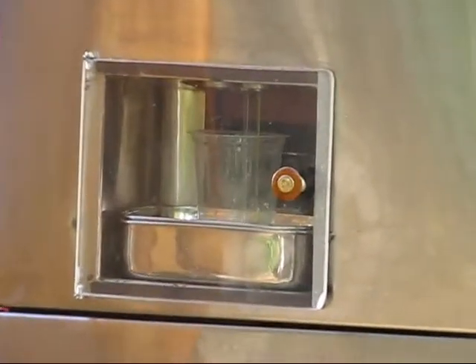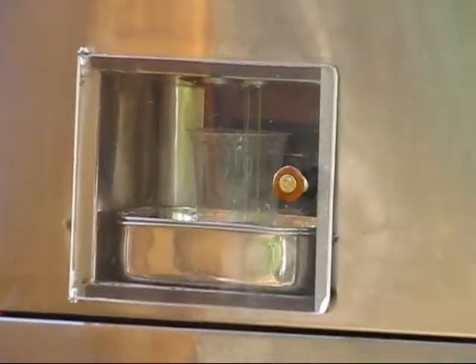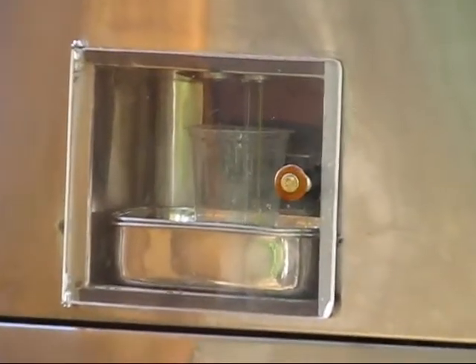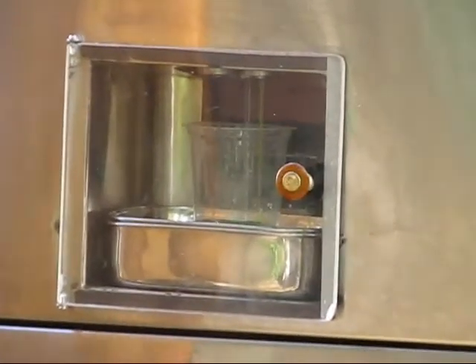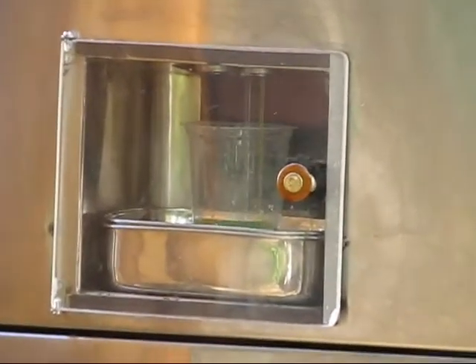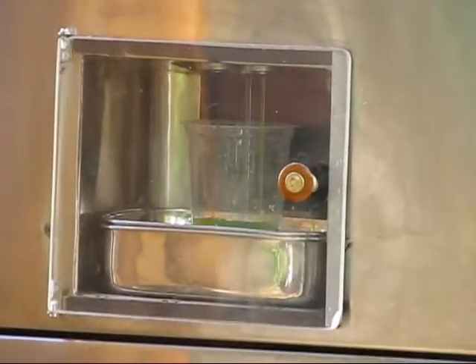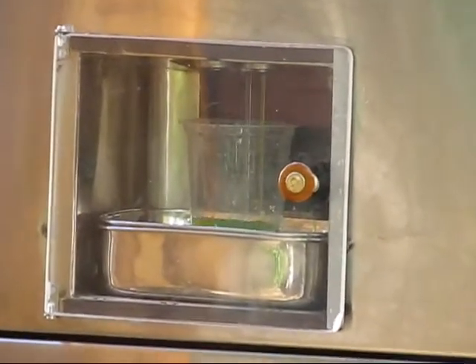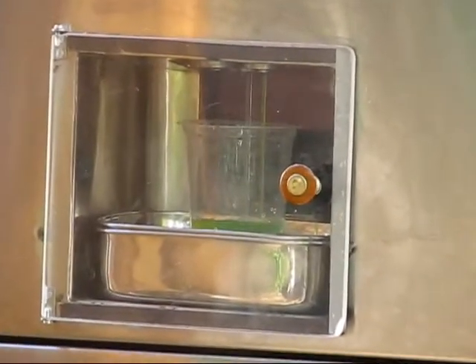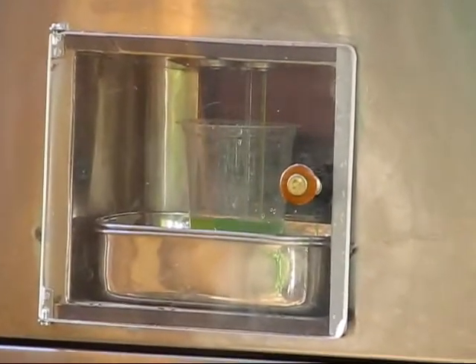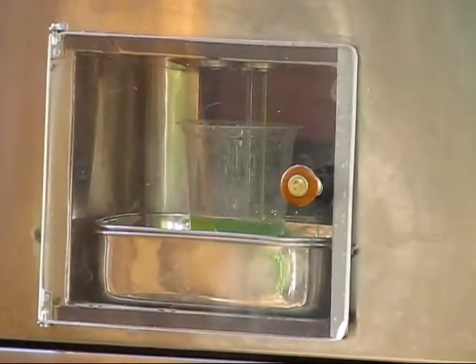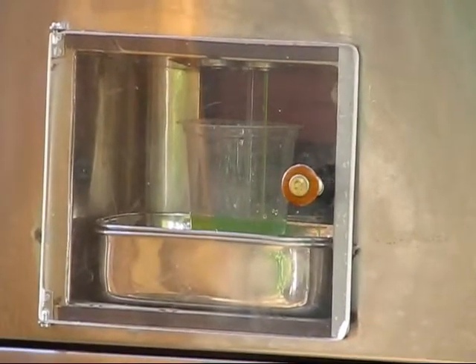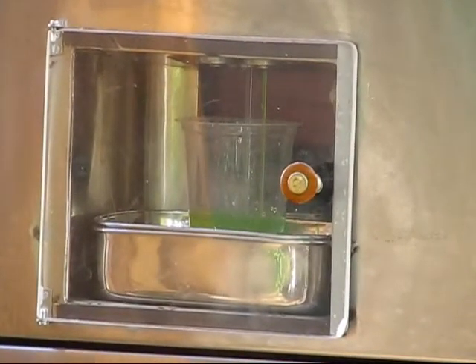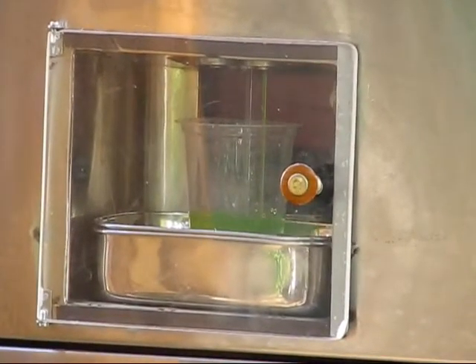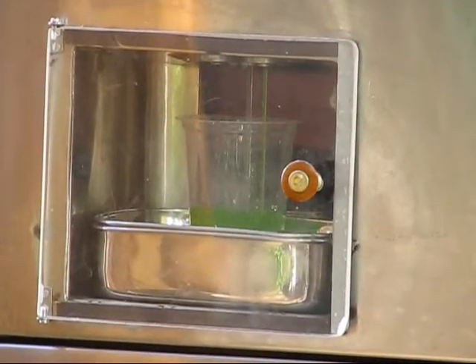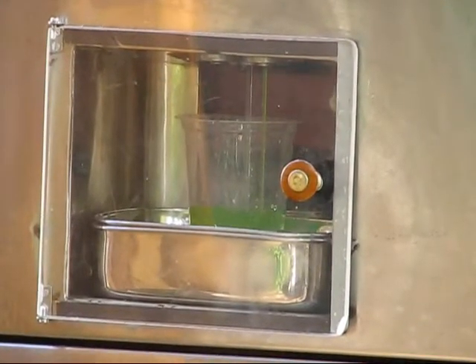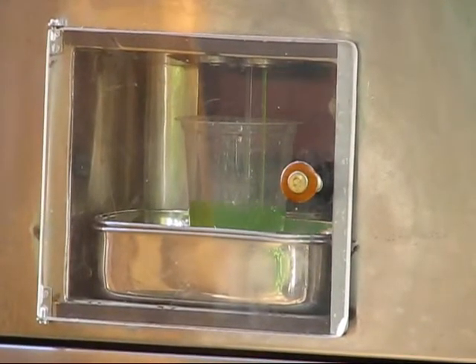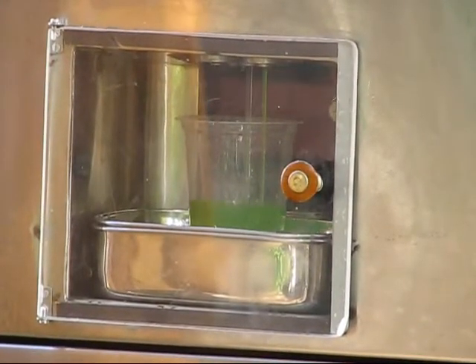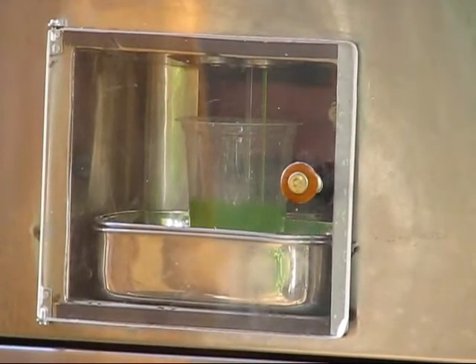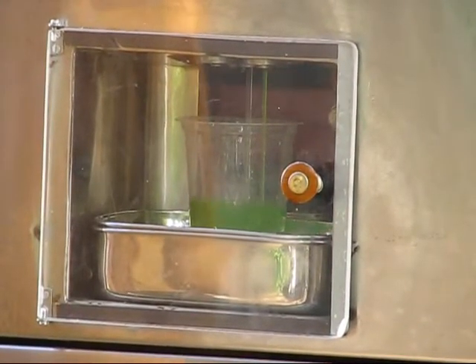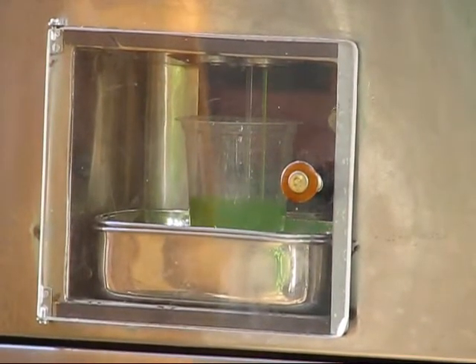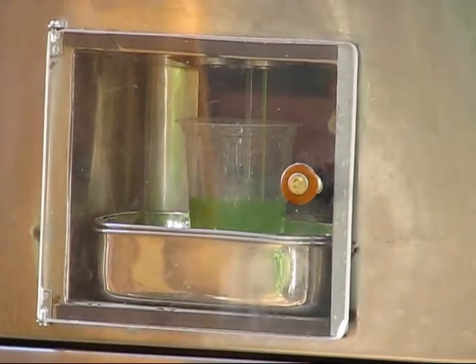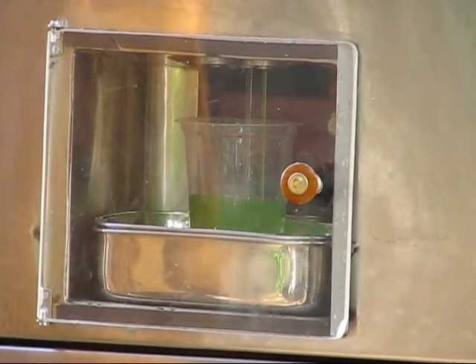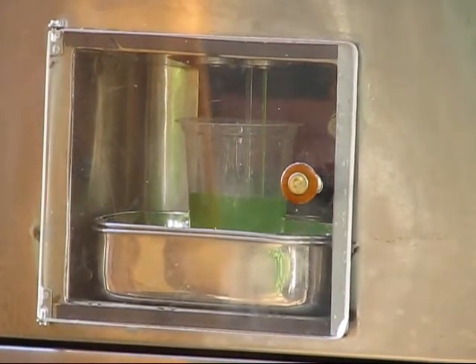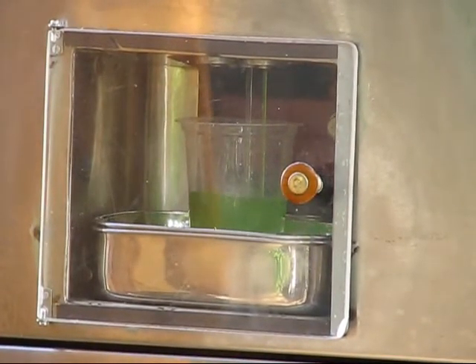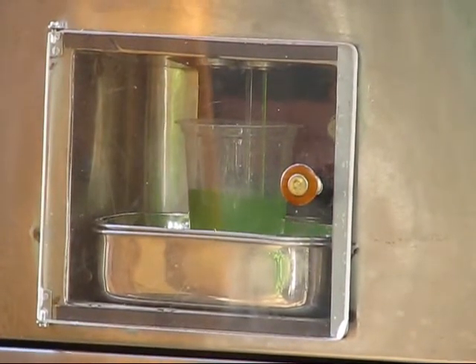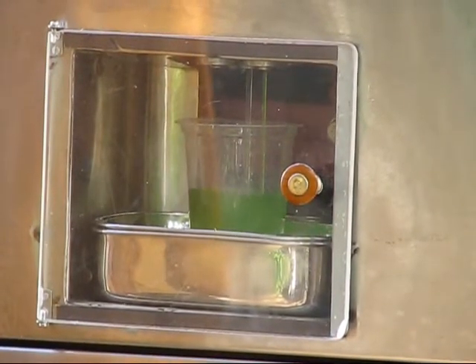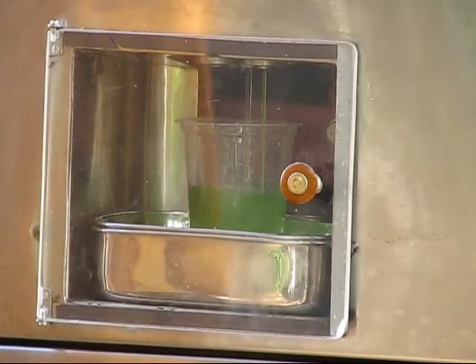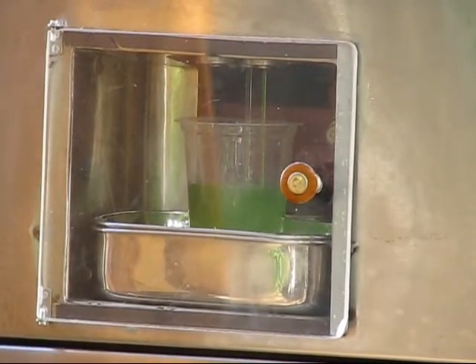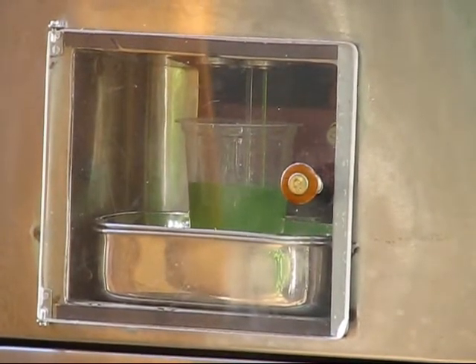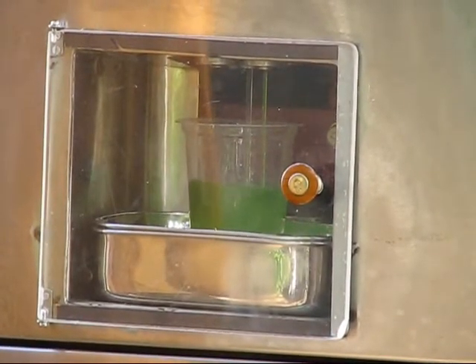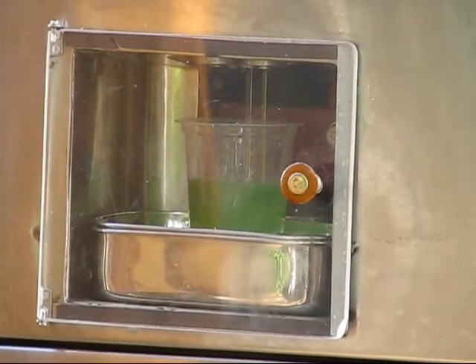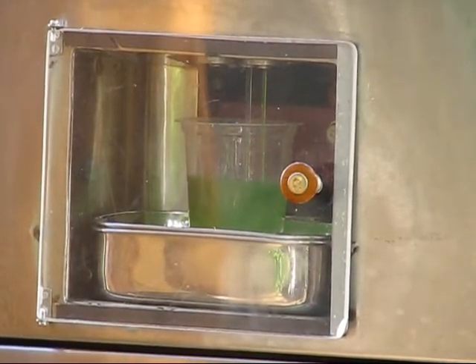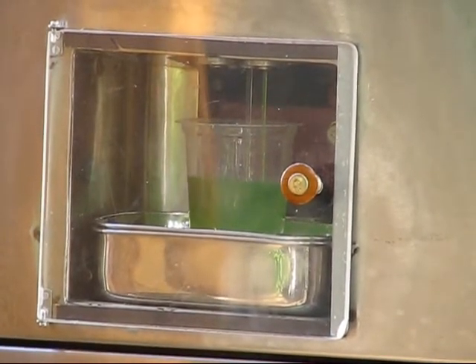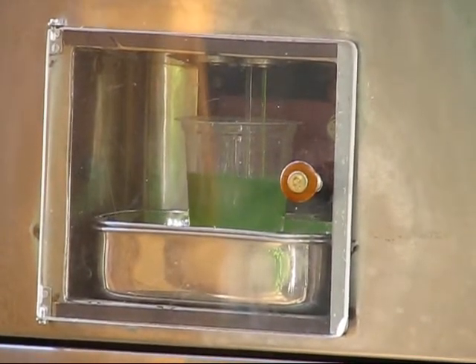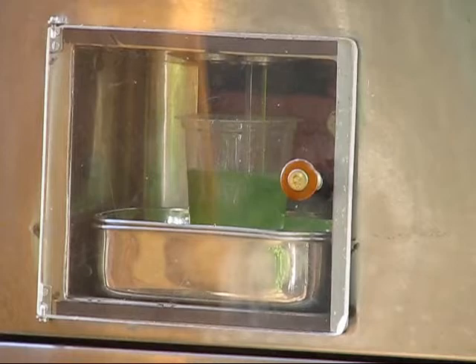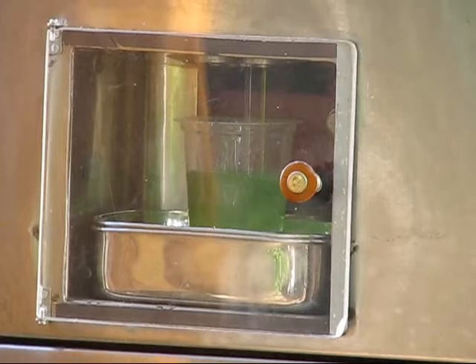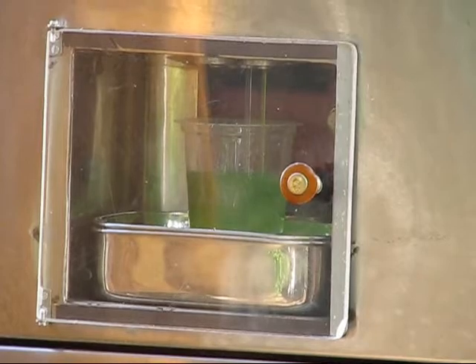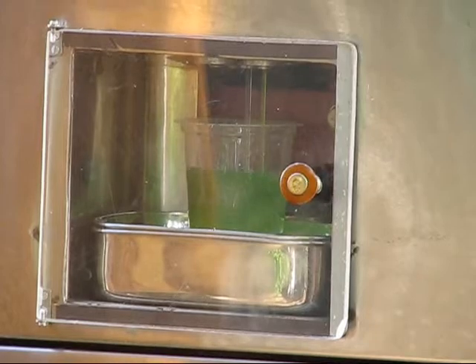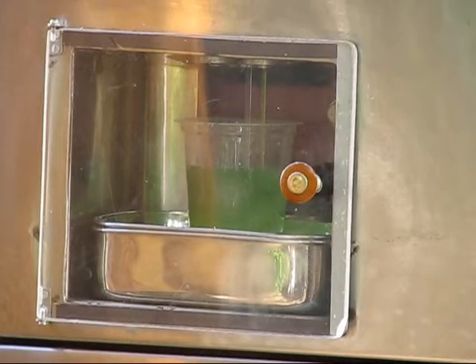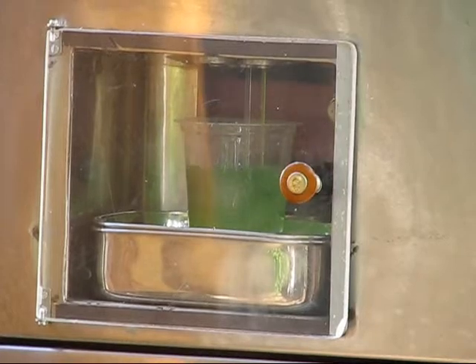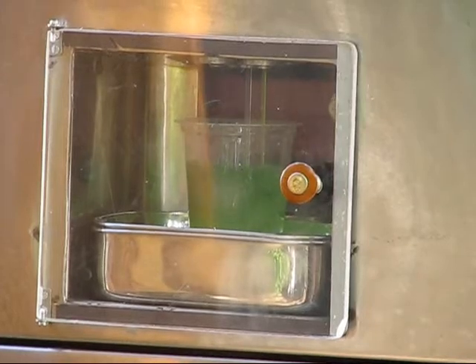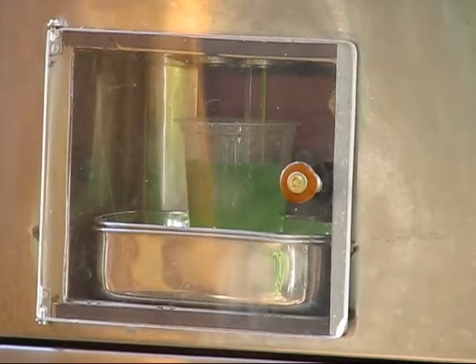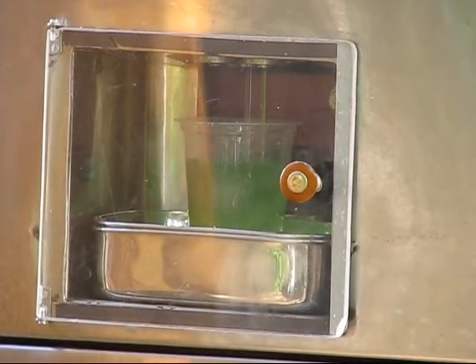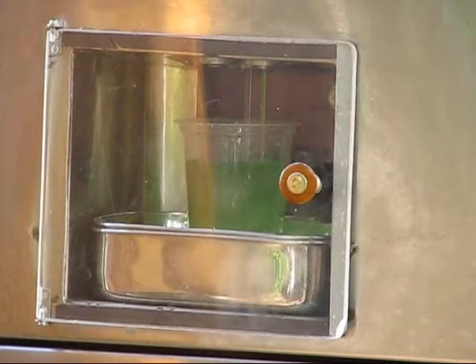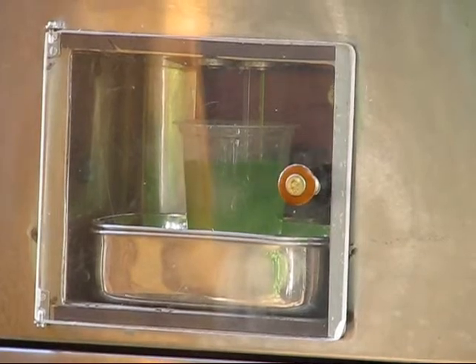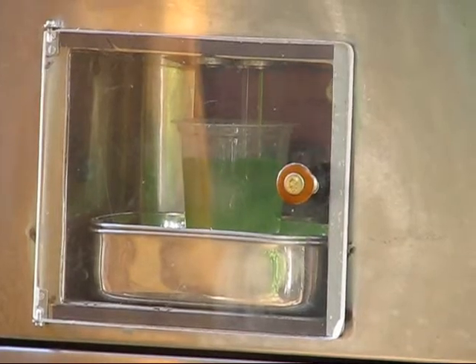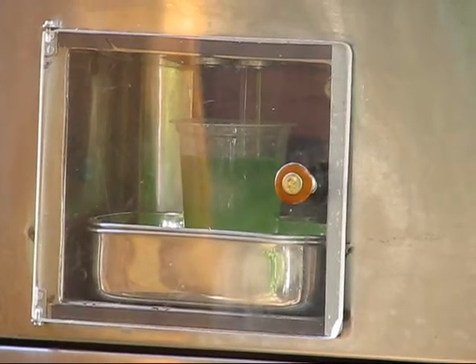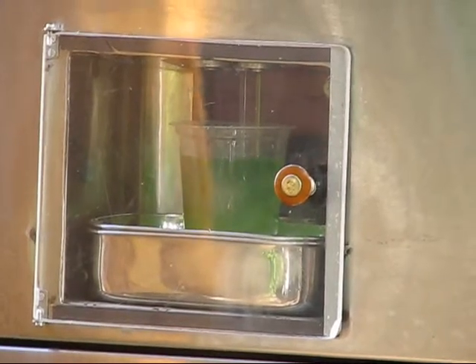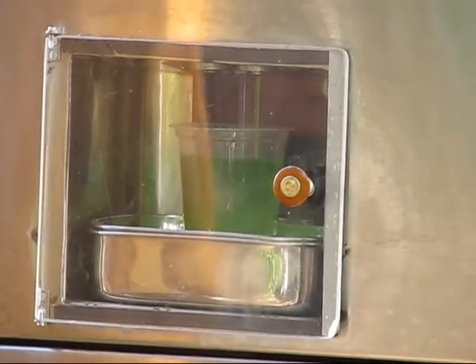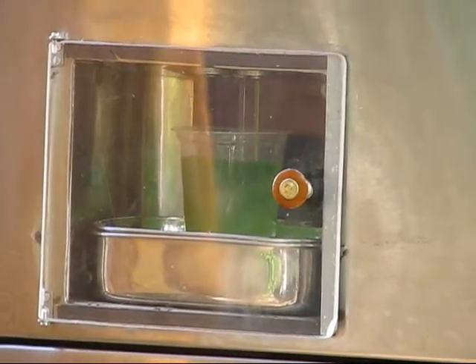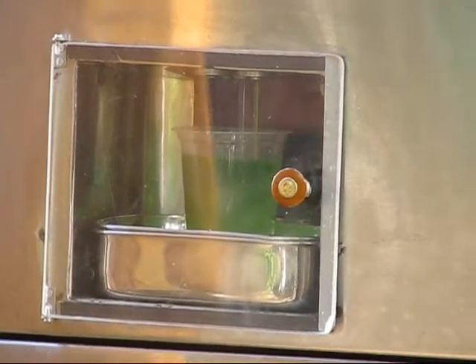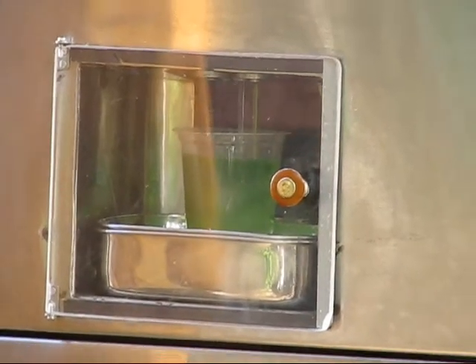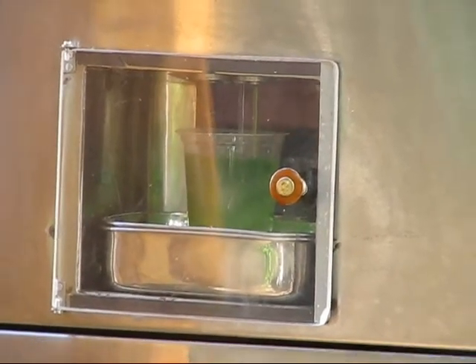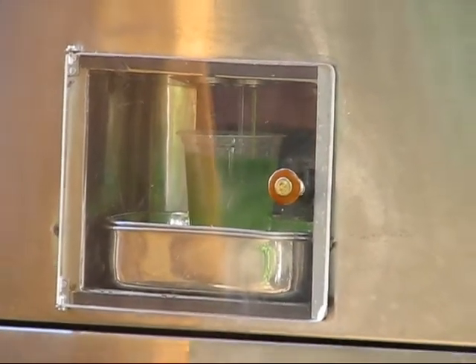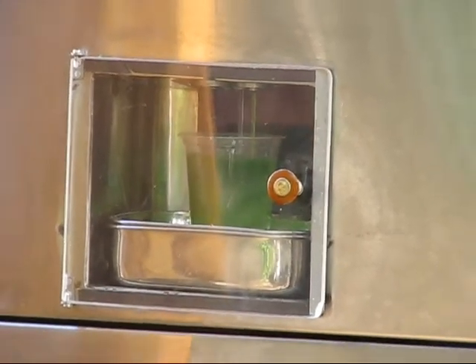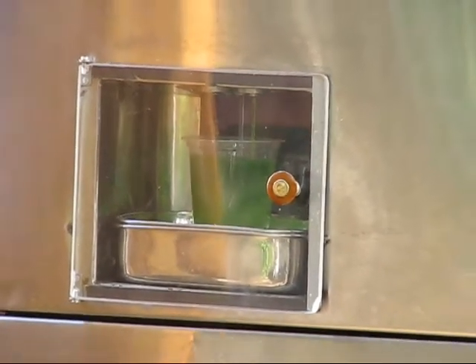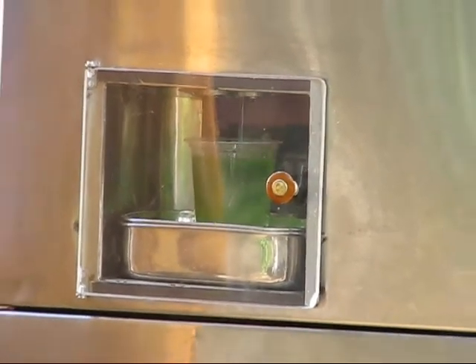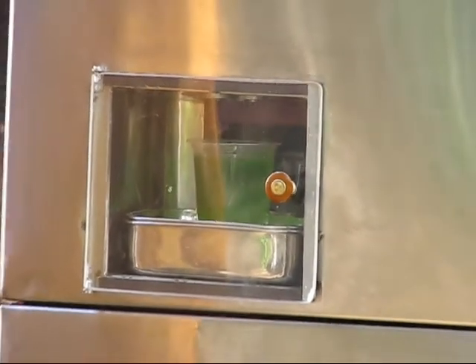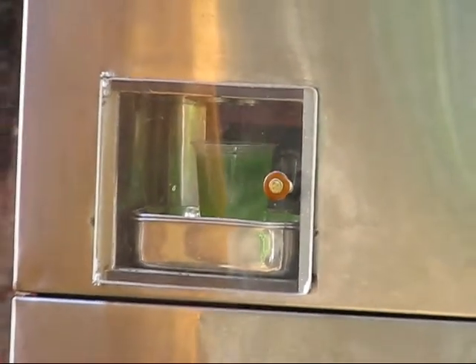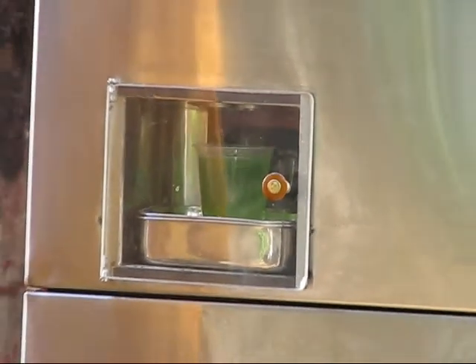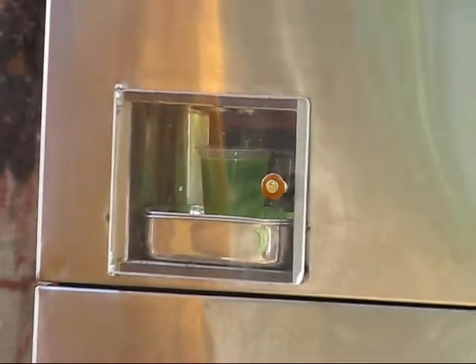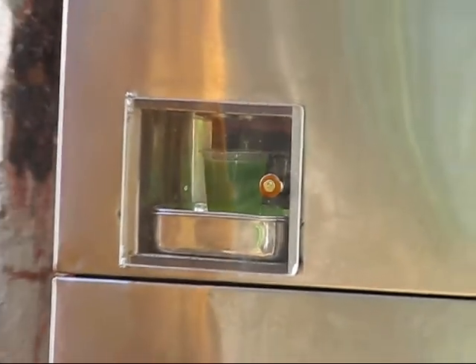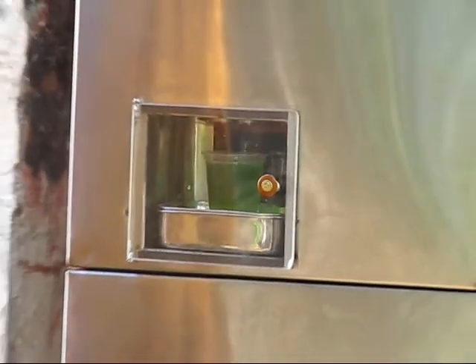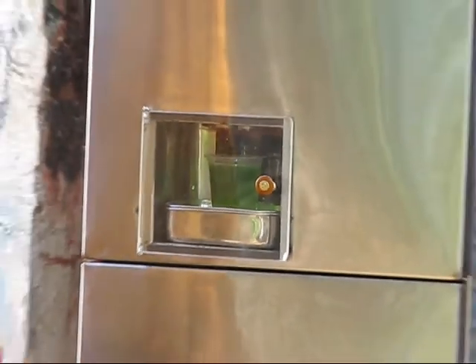The glass is forwarded over there. Now it is the green one, which is khas.